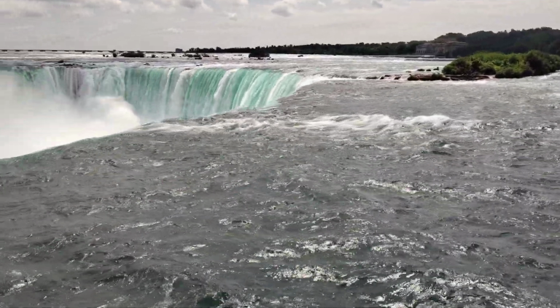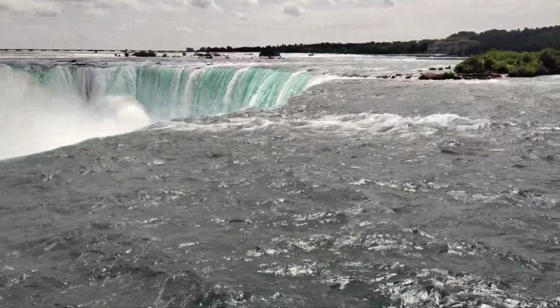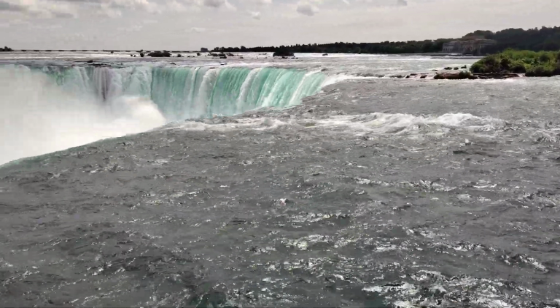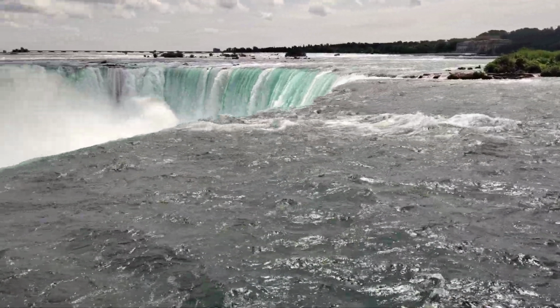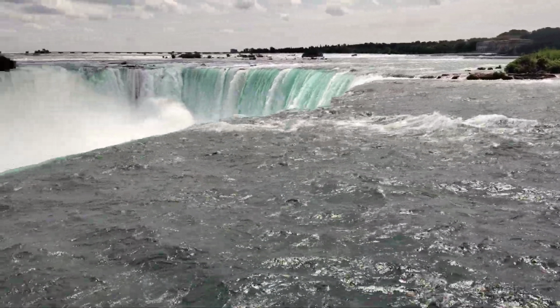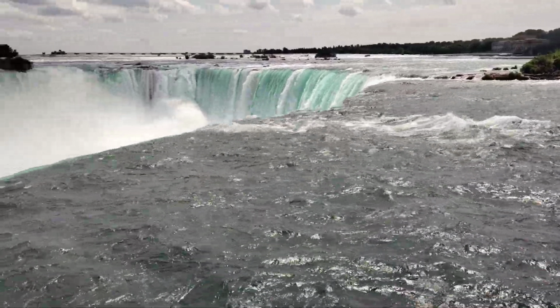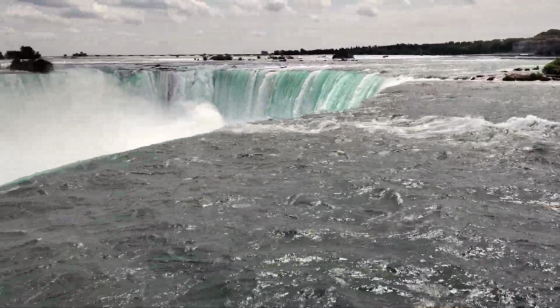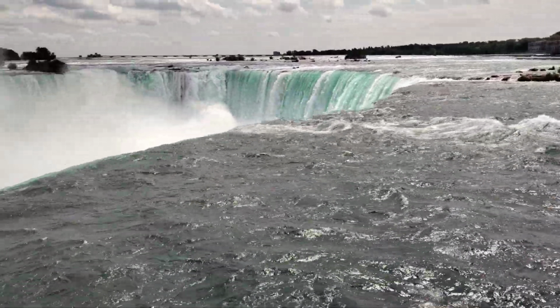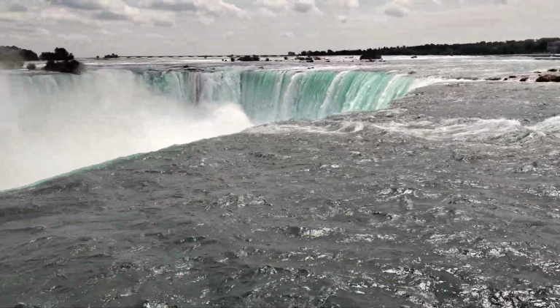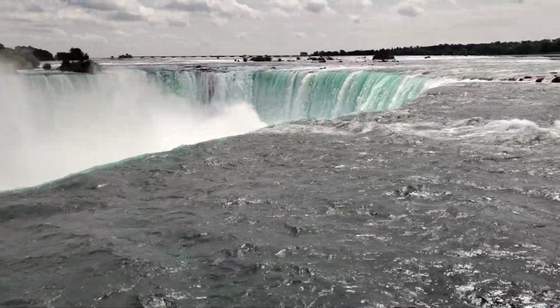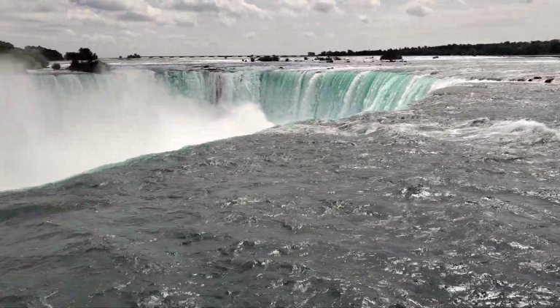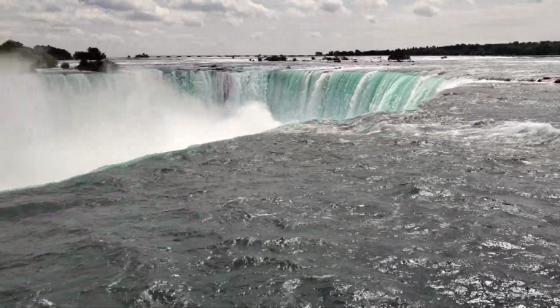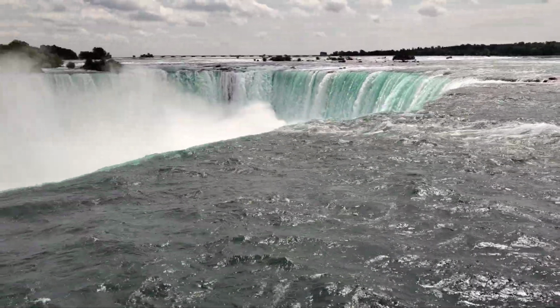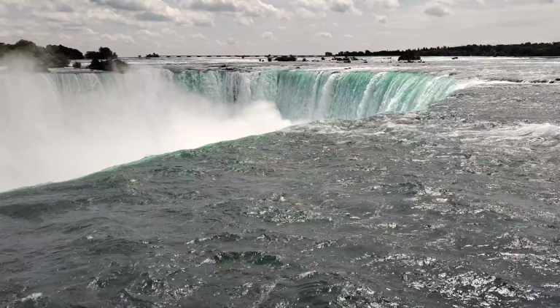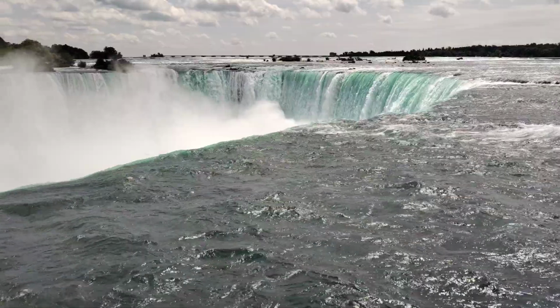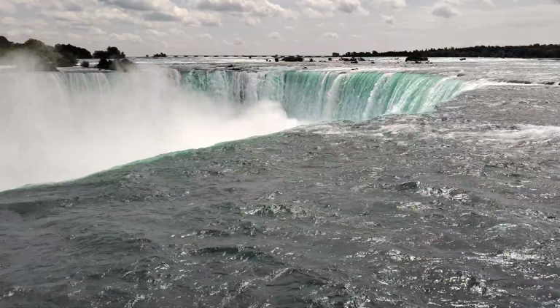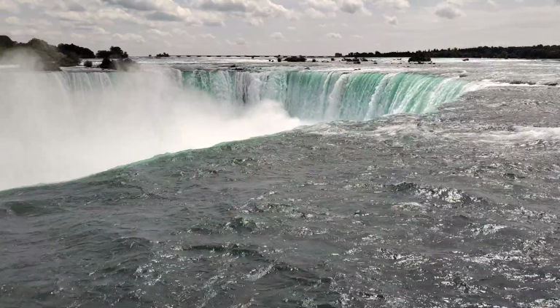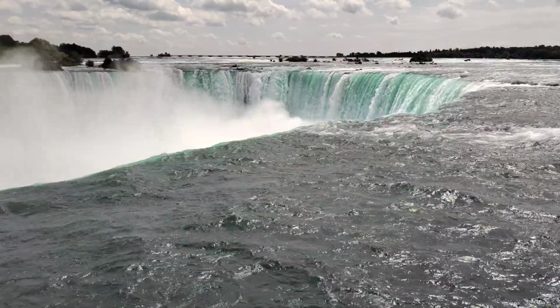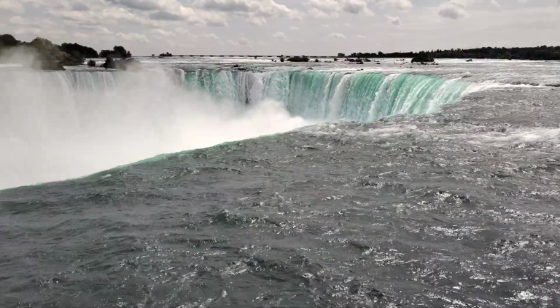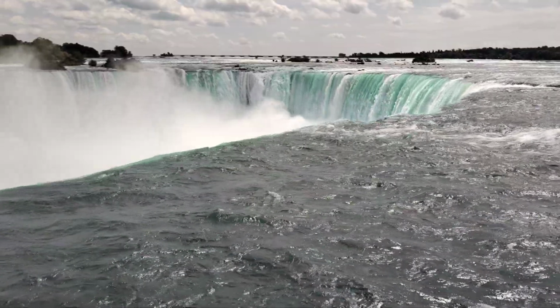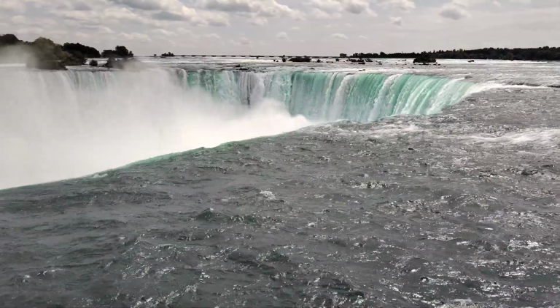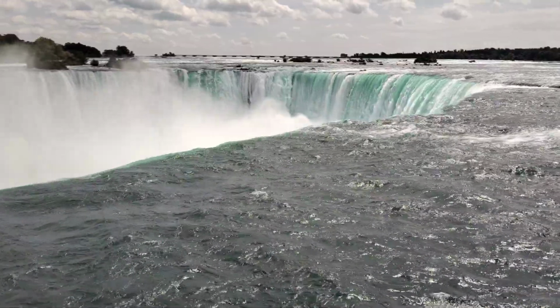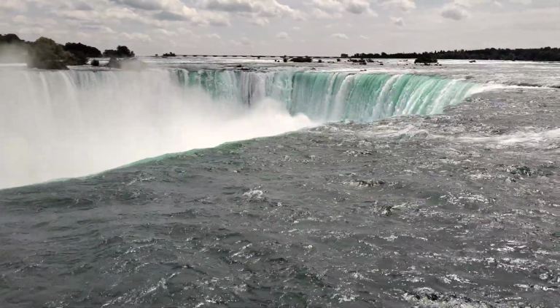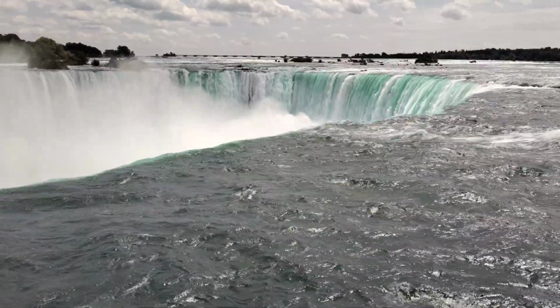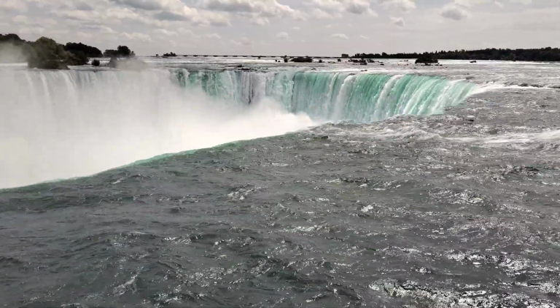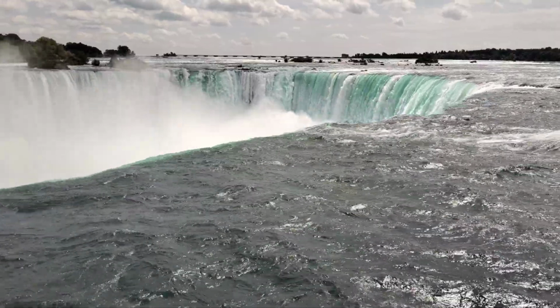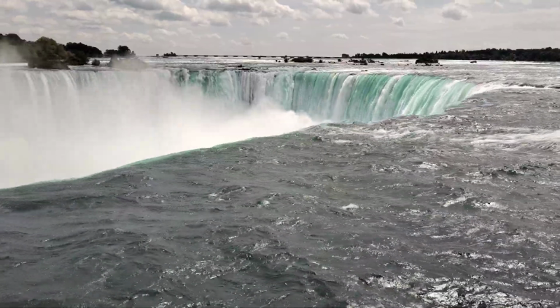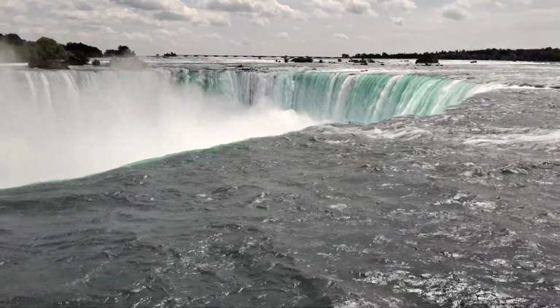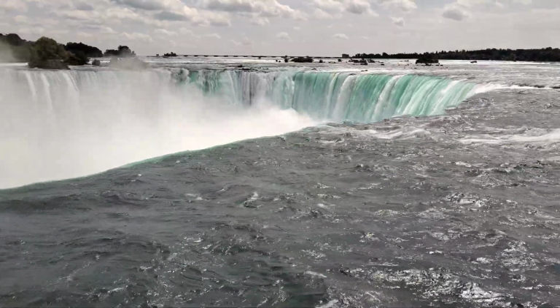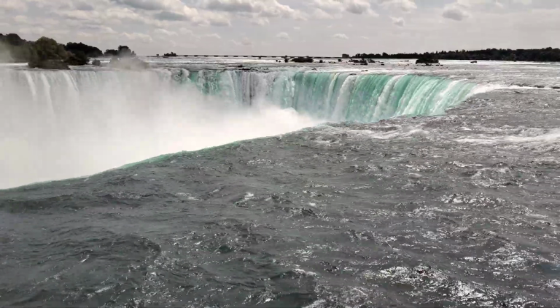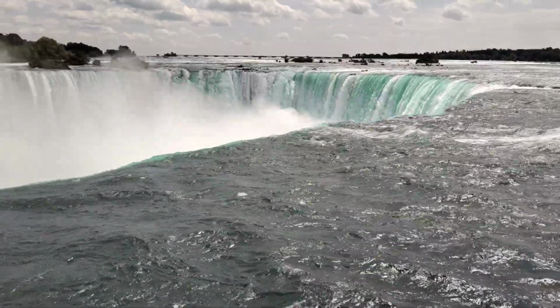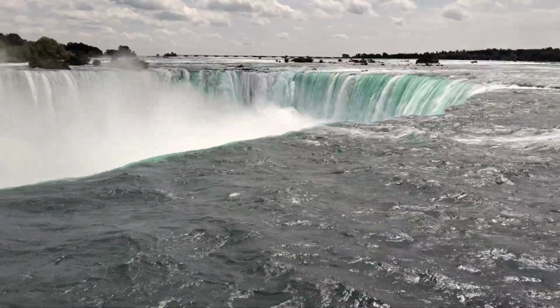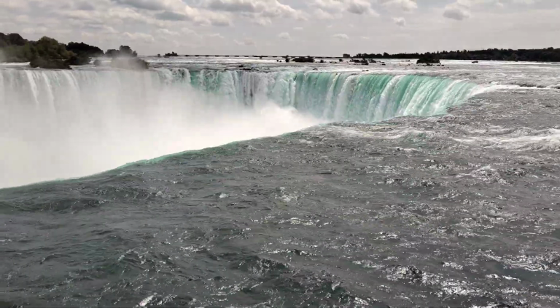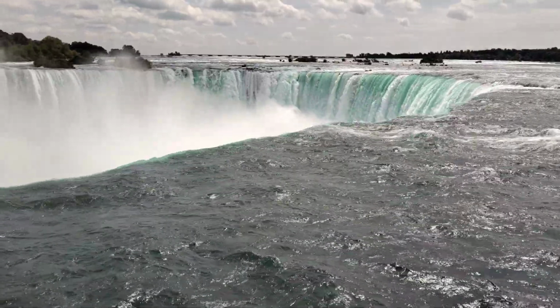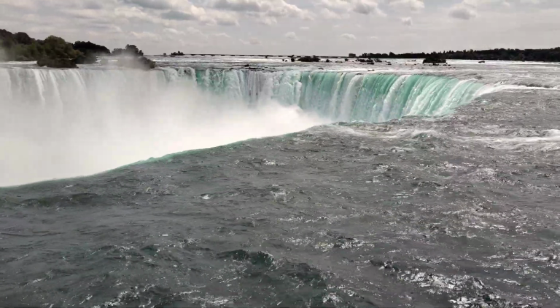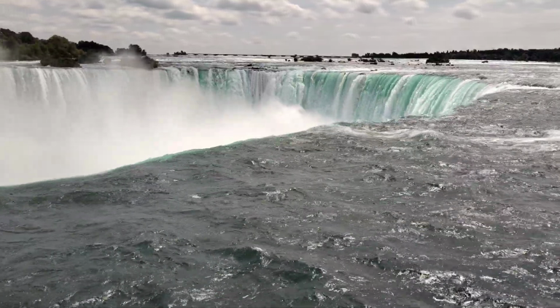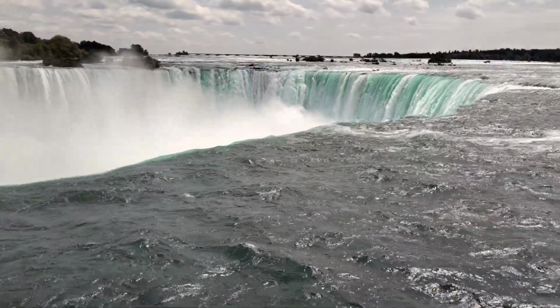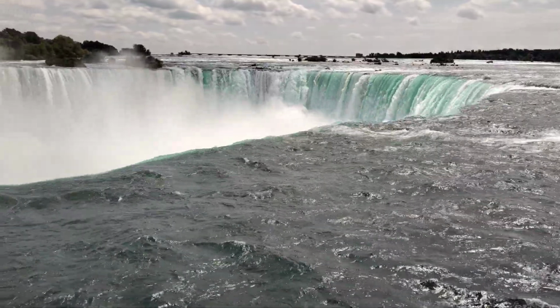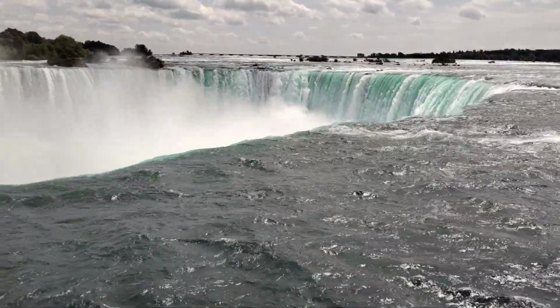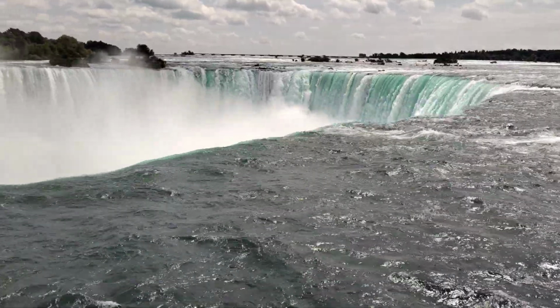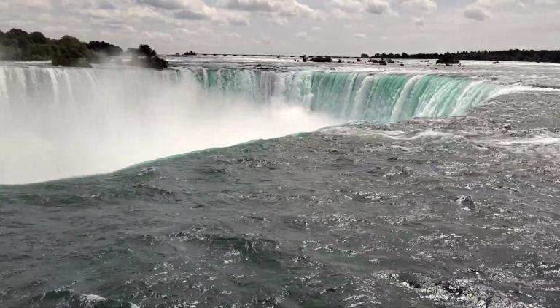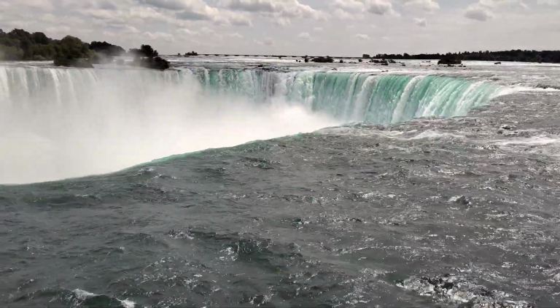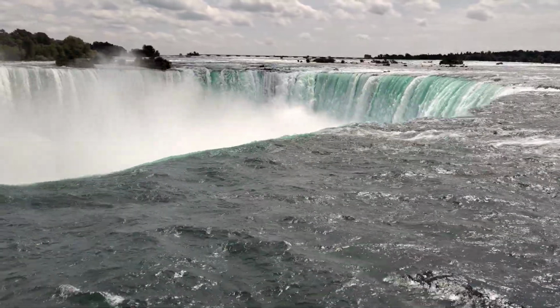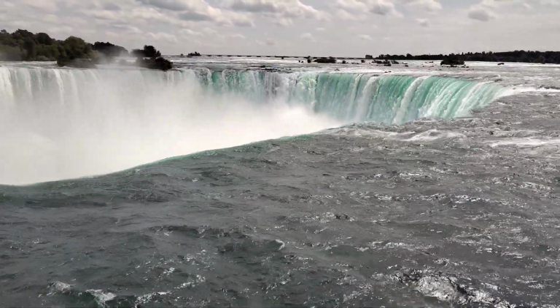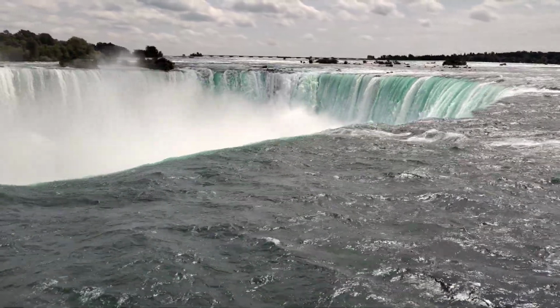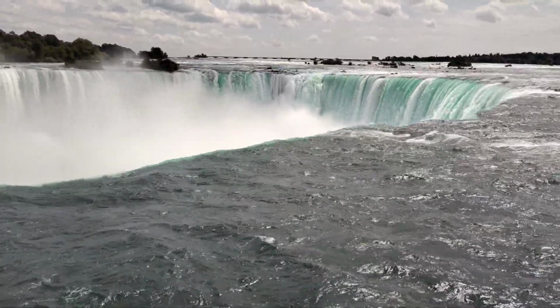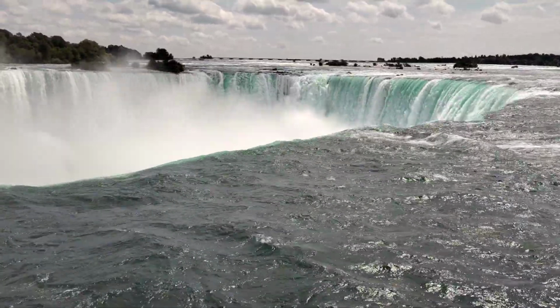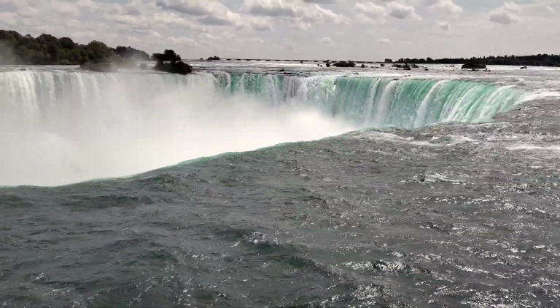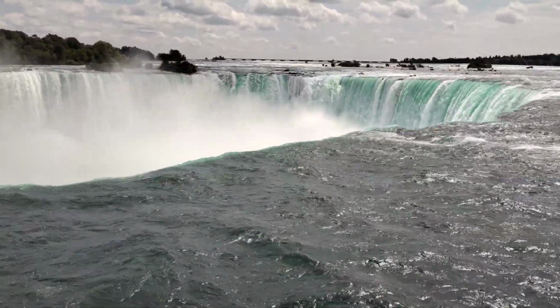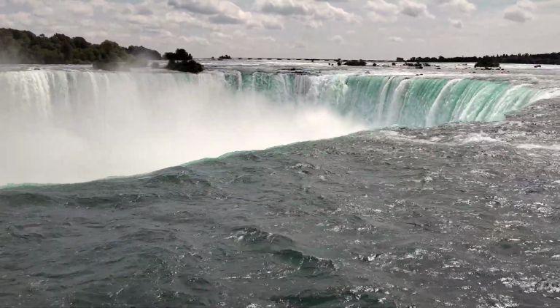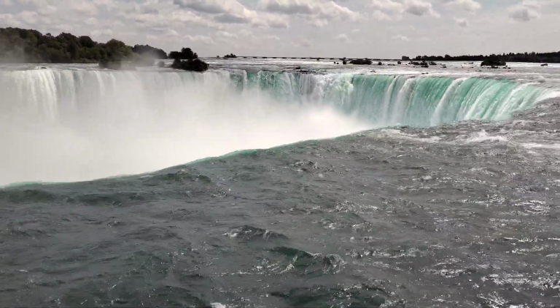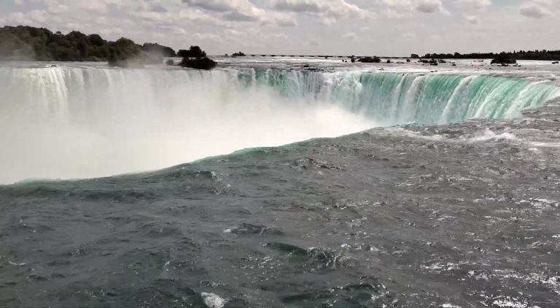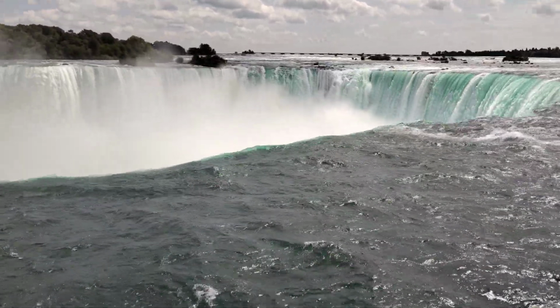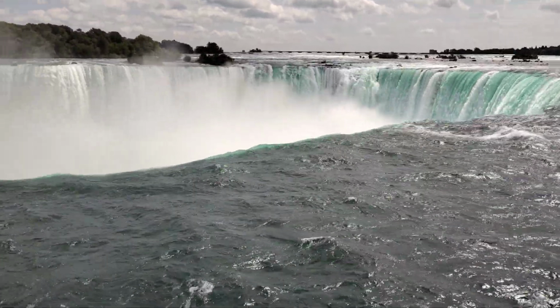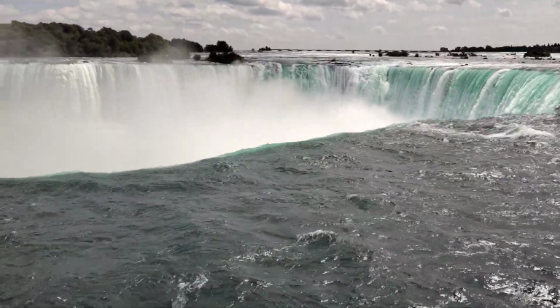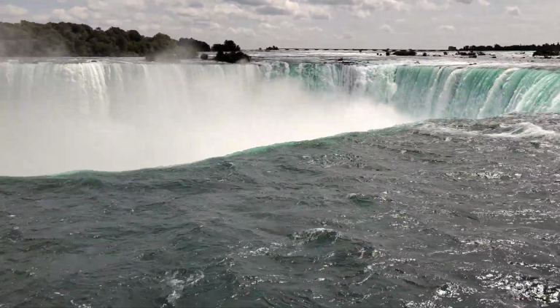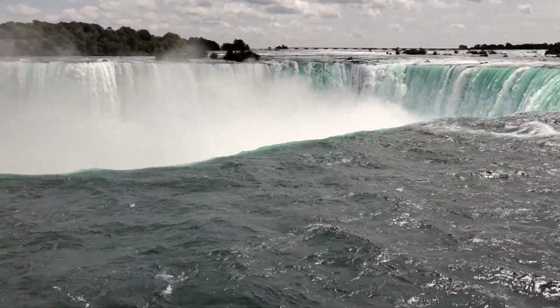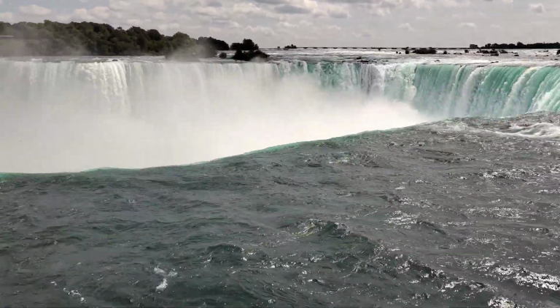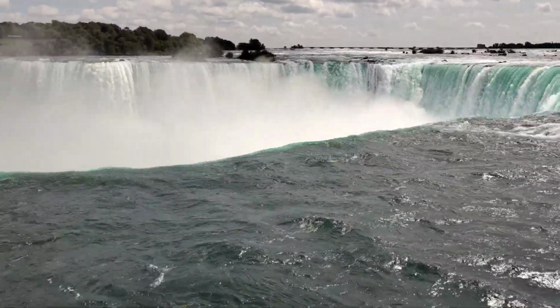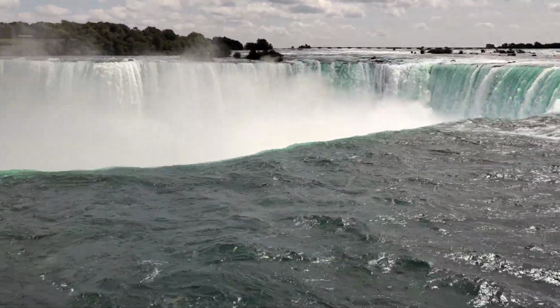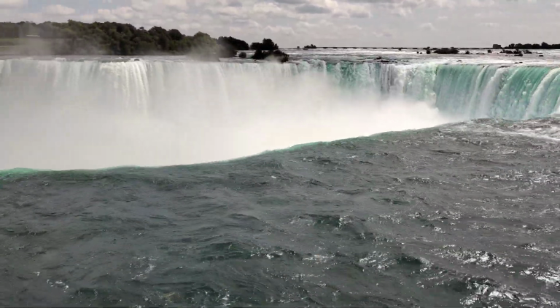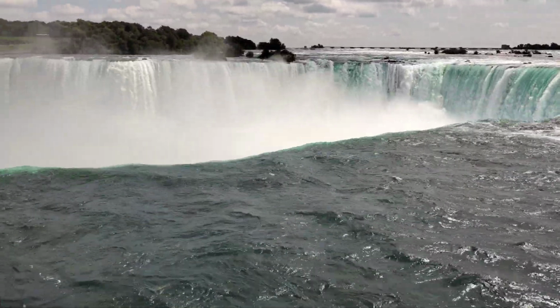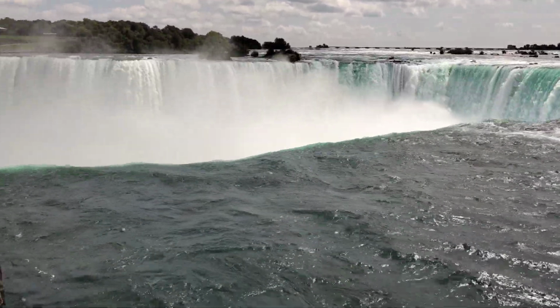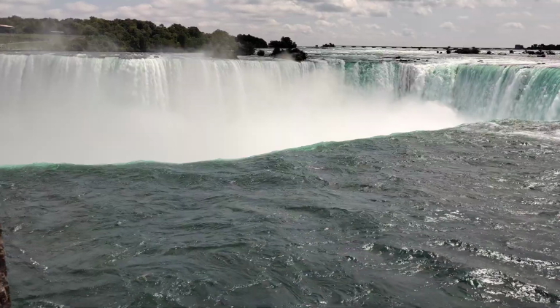That far away is the catchment. Below that bridge is the catchment.